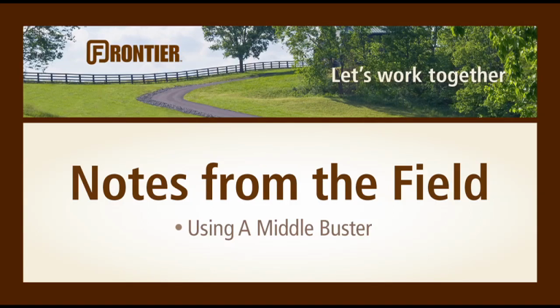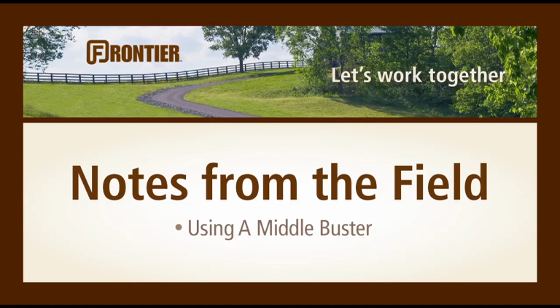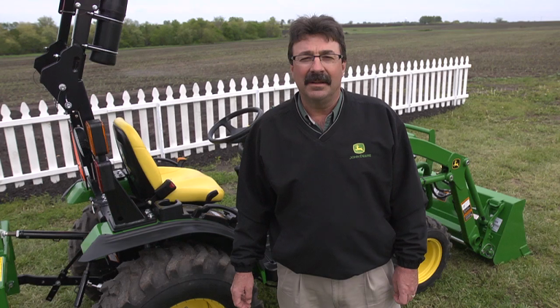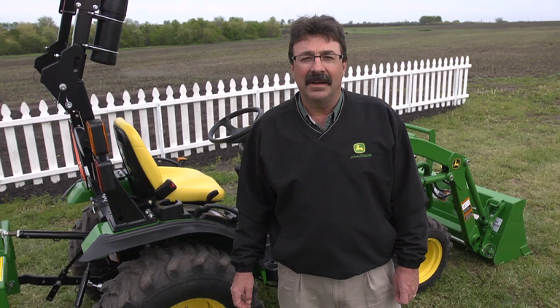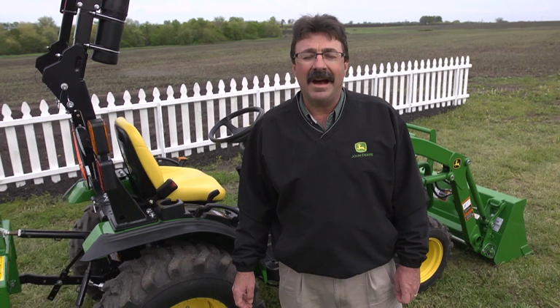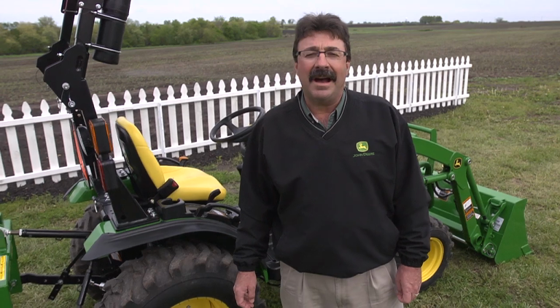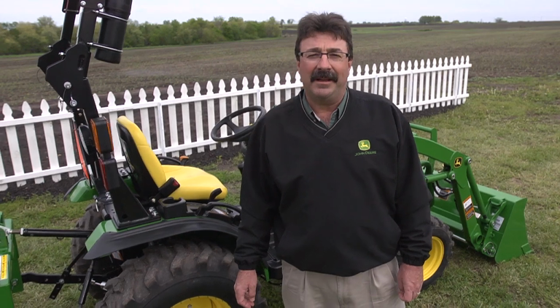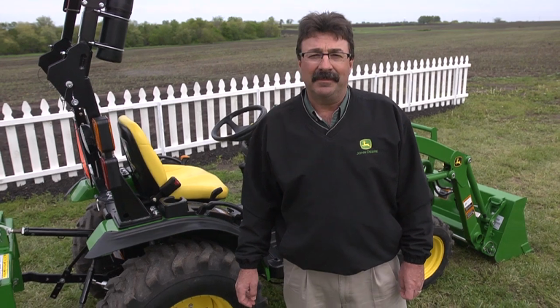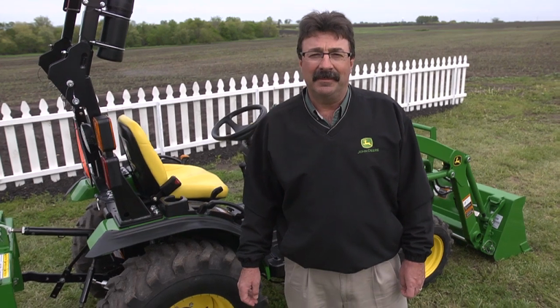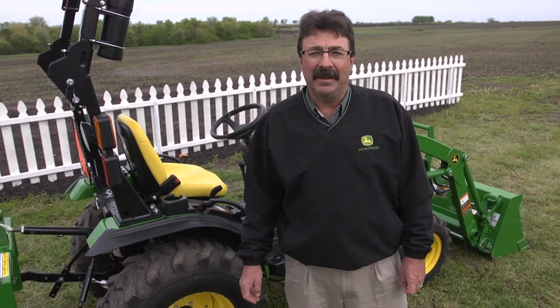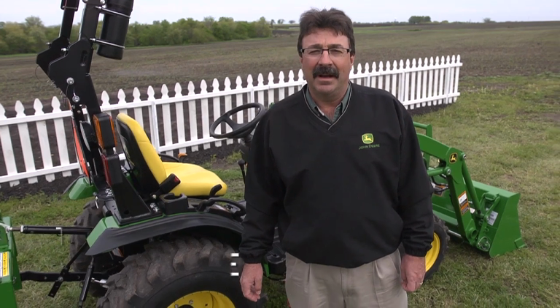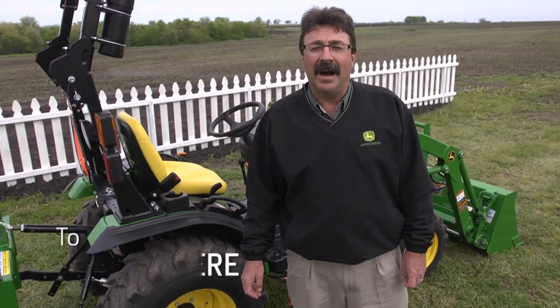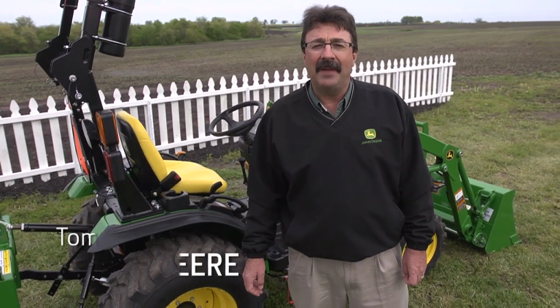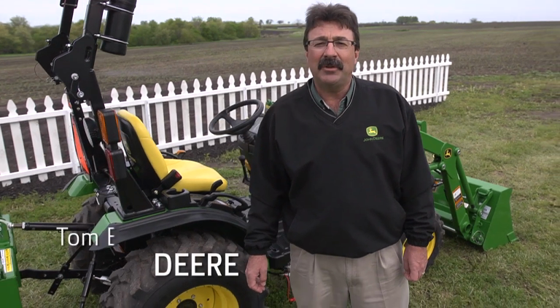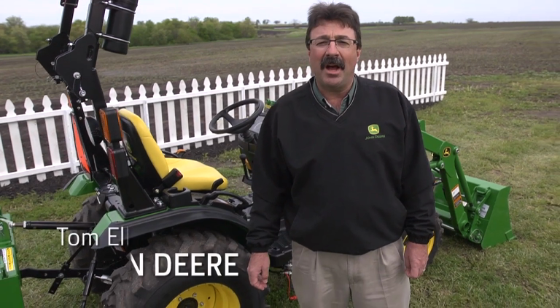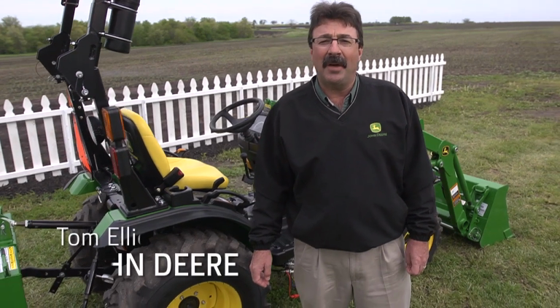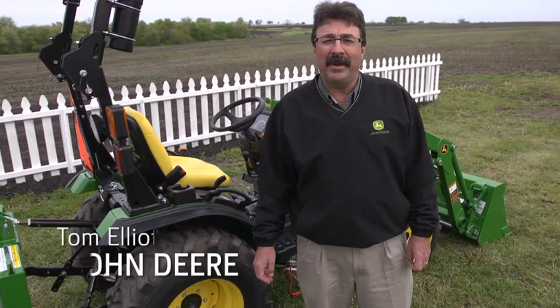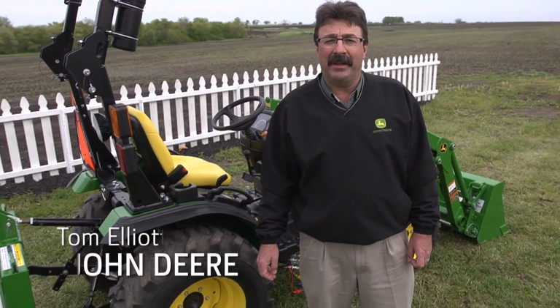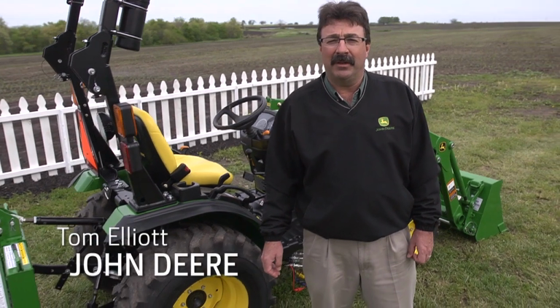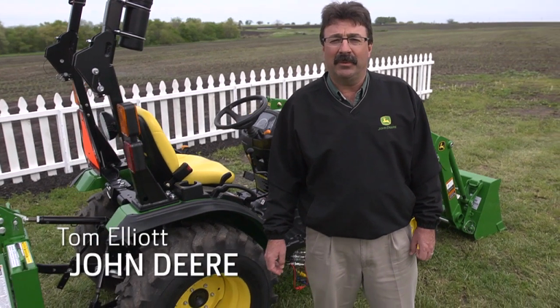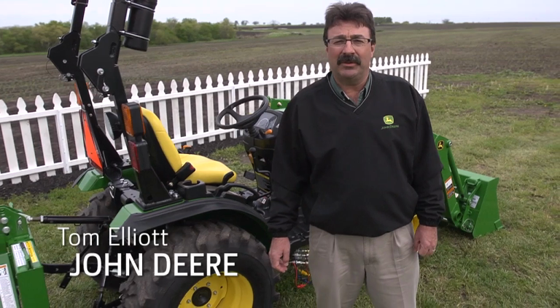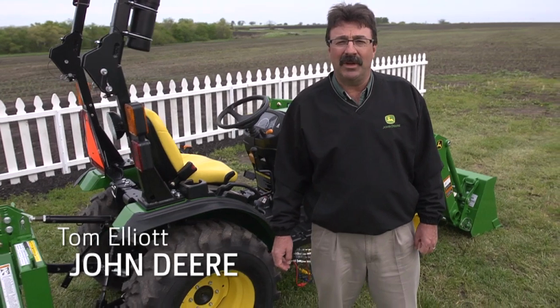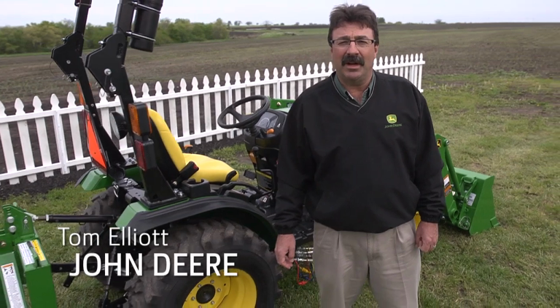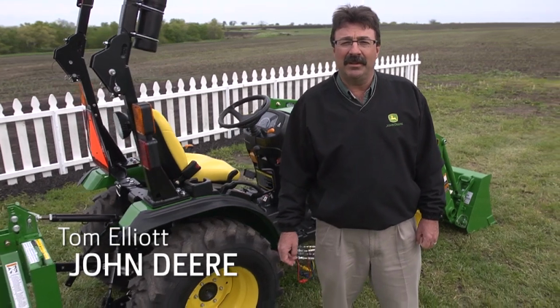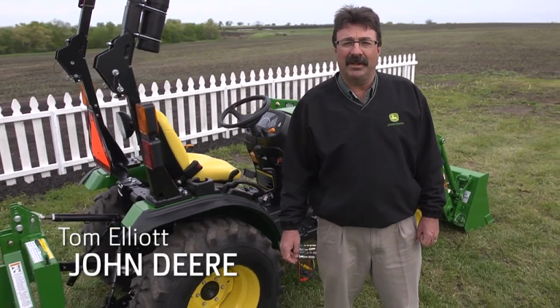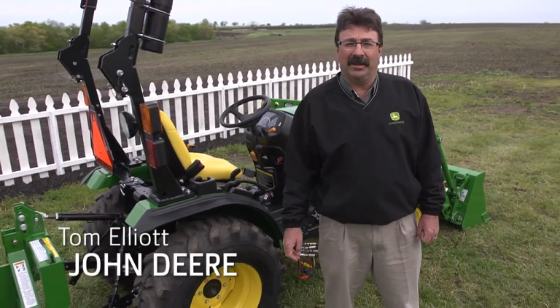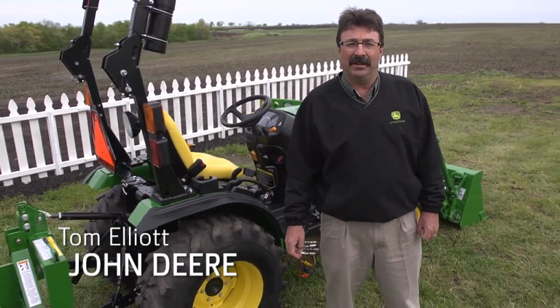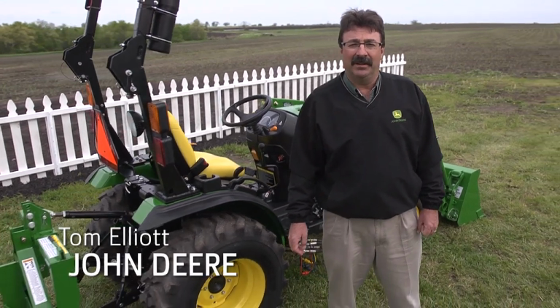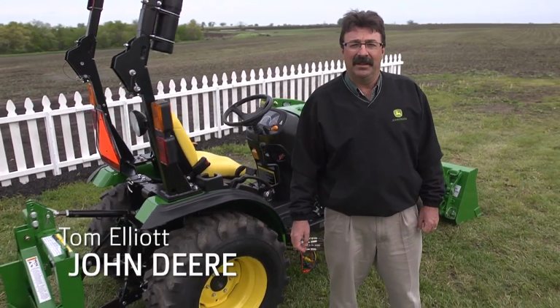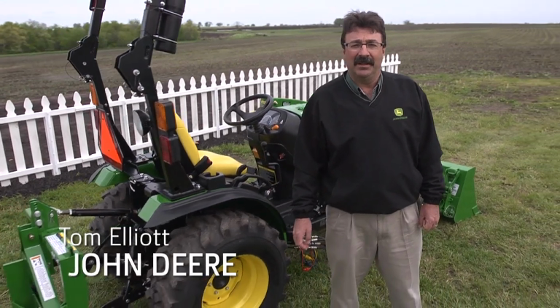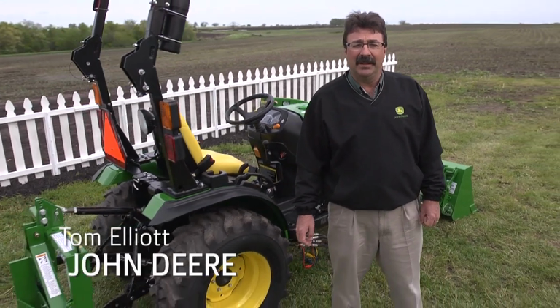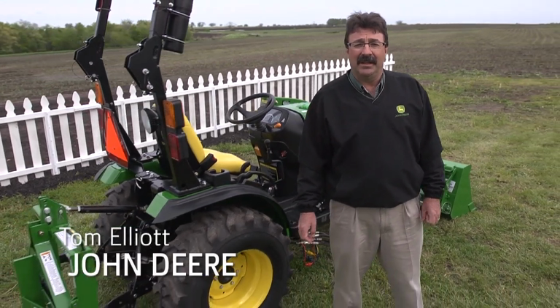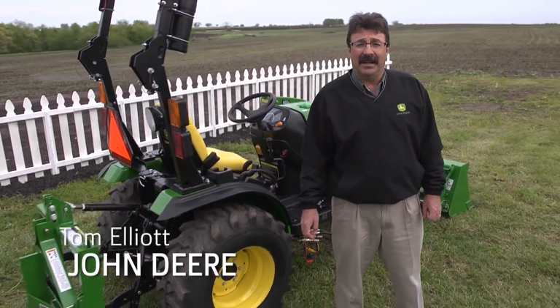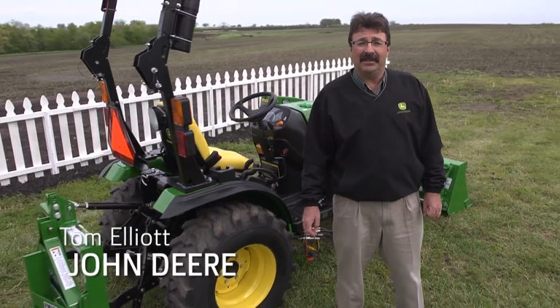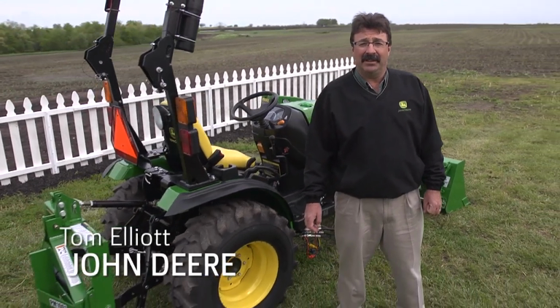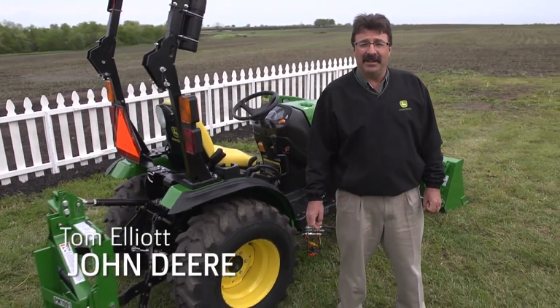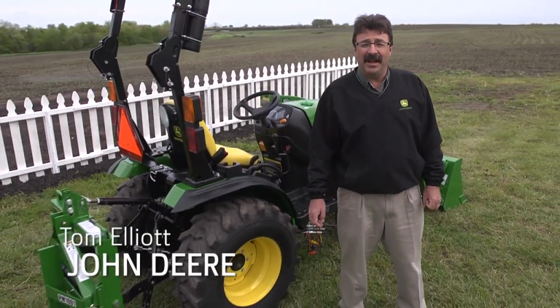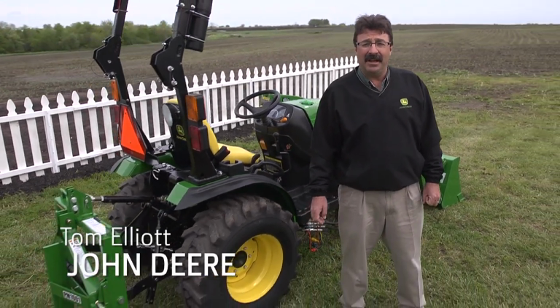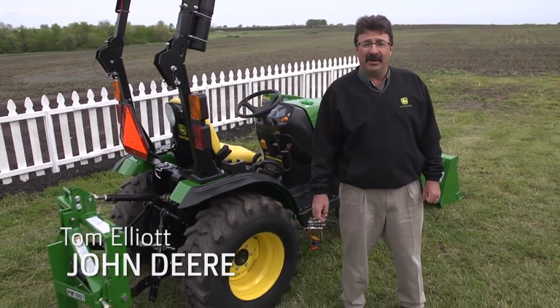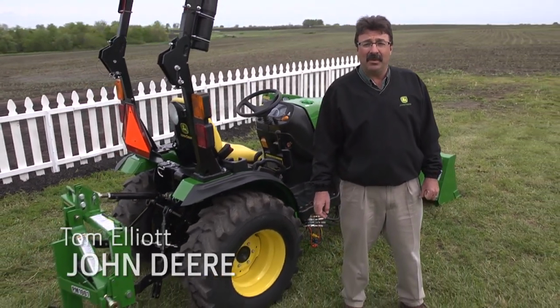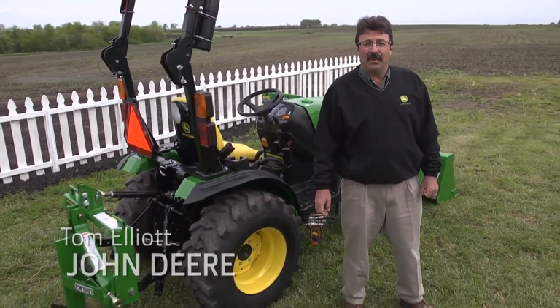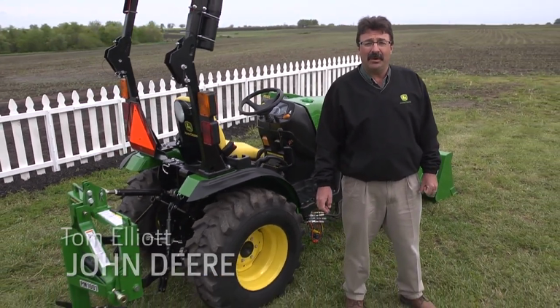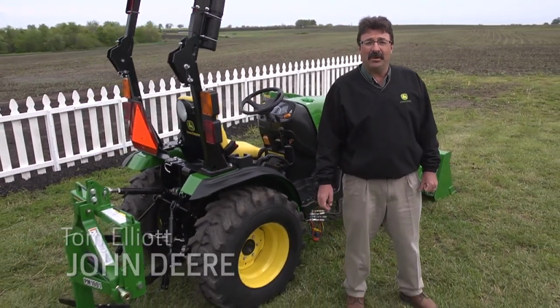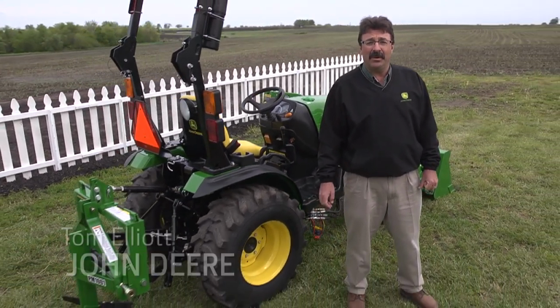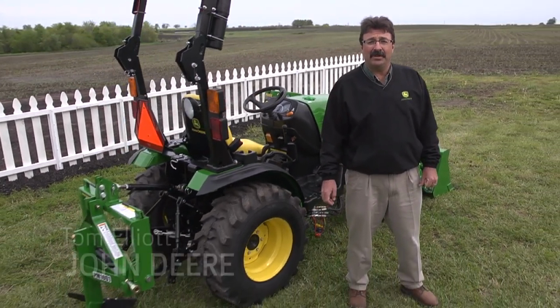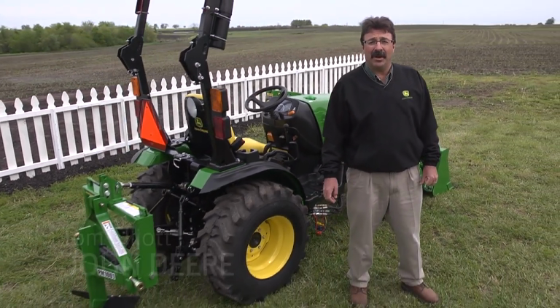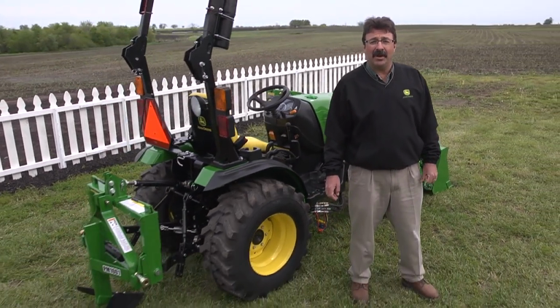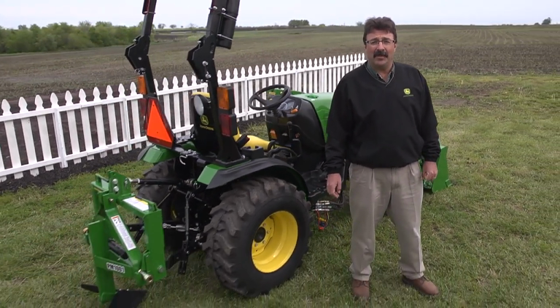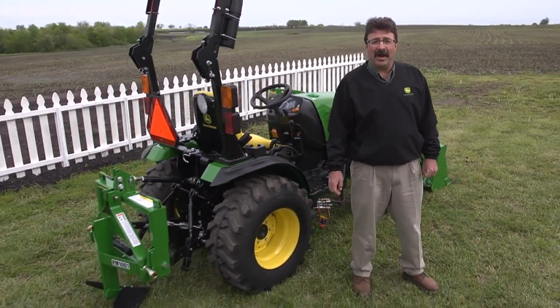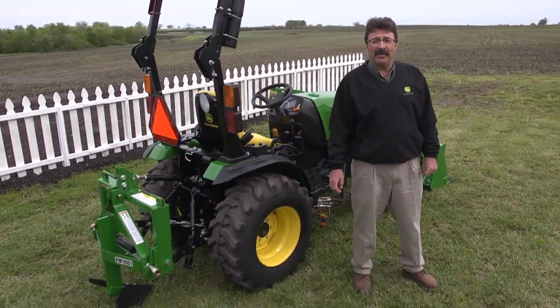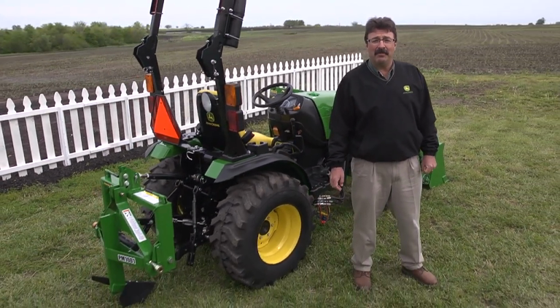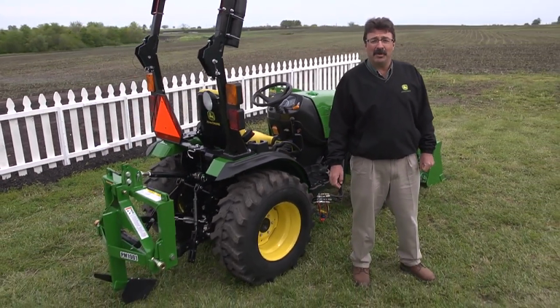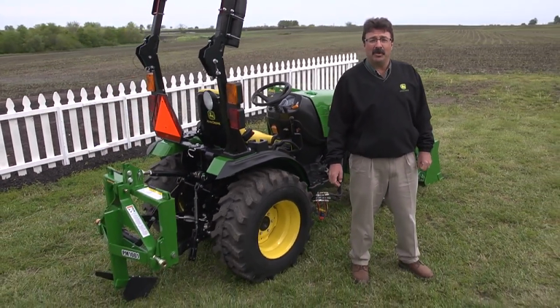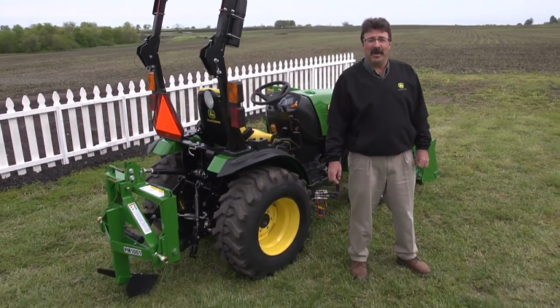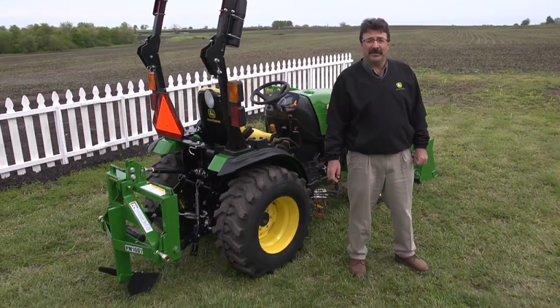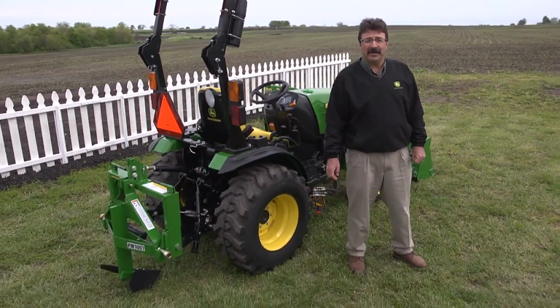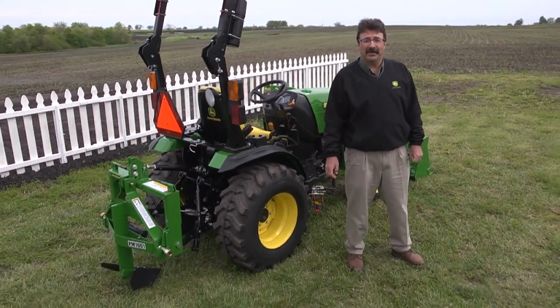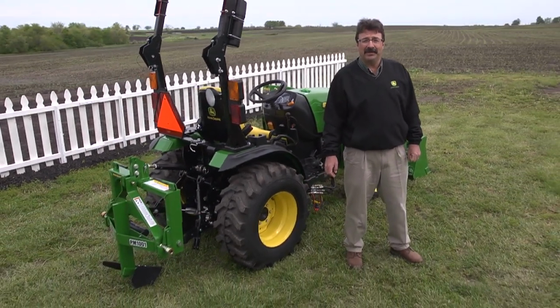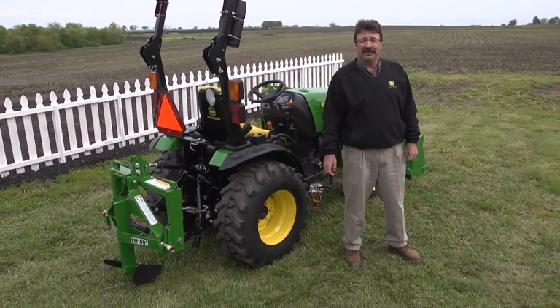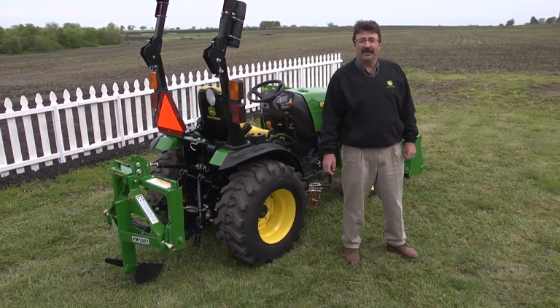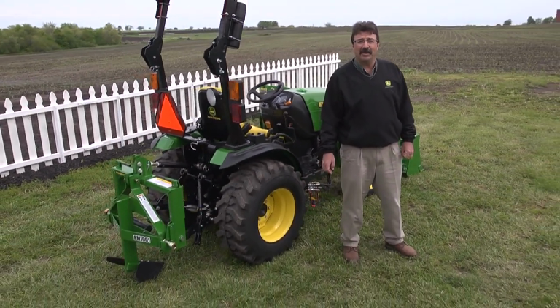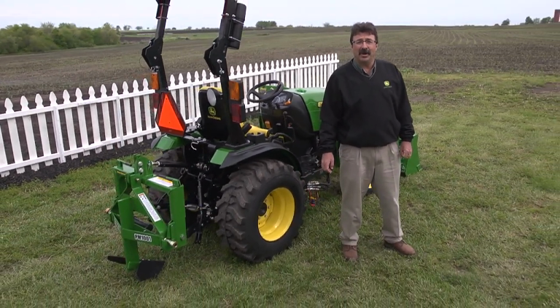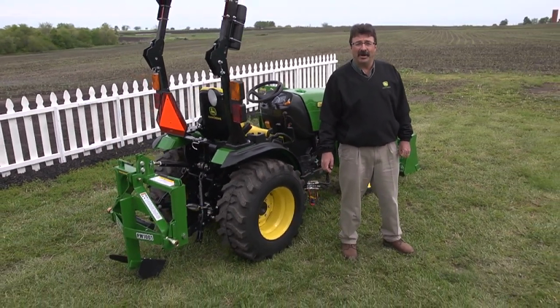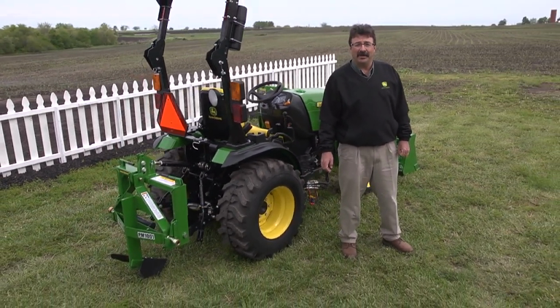Hi, I'm Tom Elliott with John Deere and today we're going to talk about middle busting your garden.